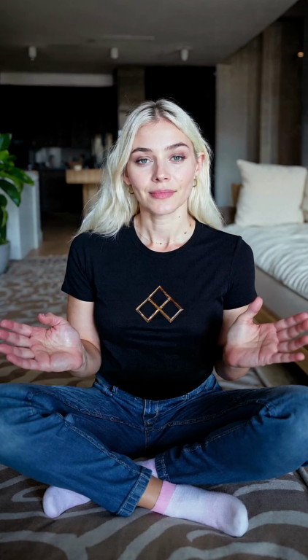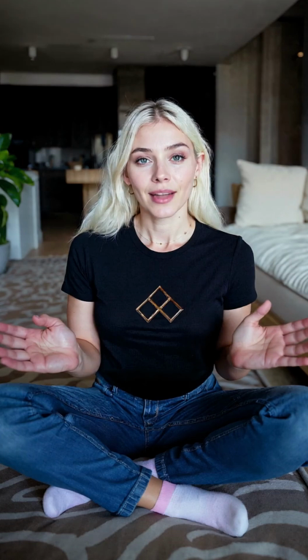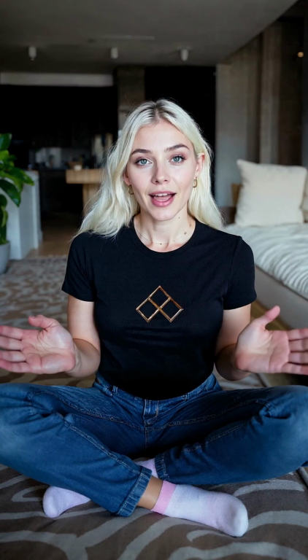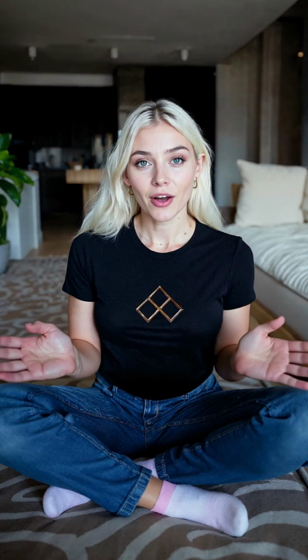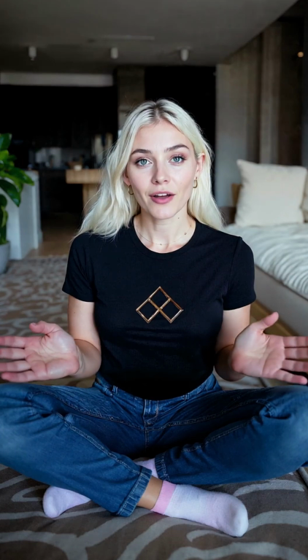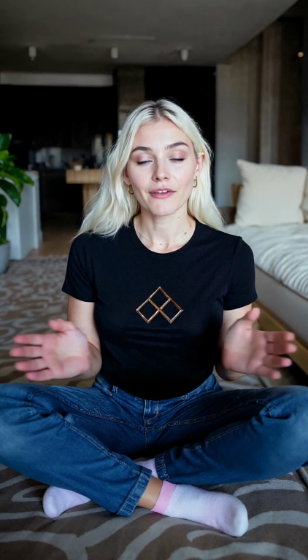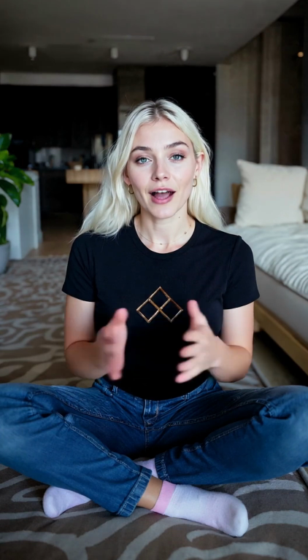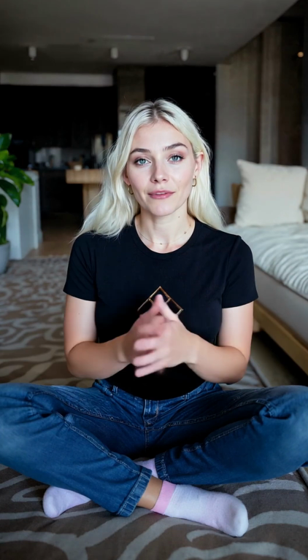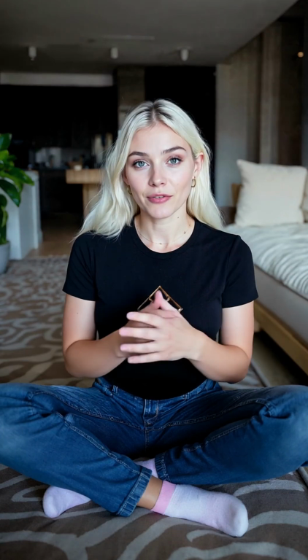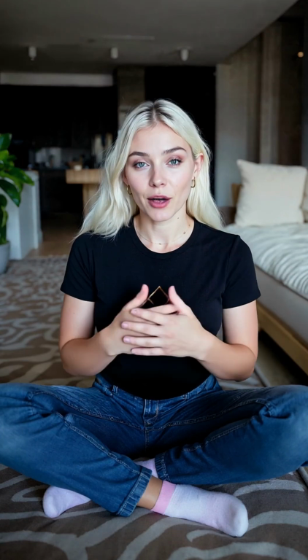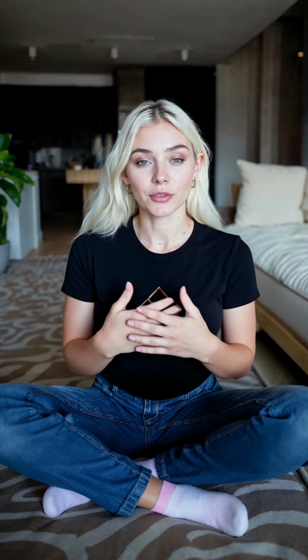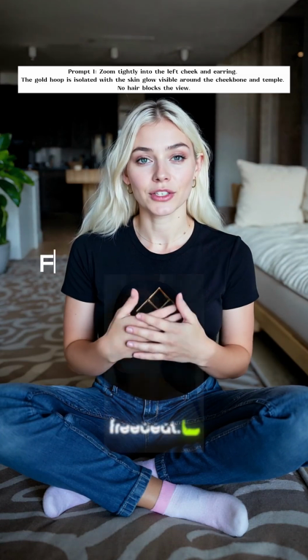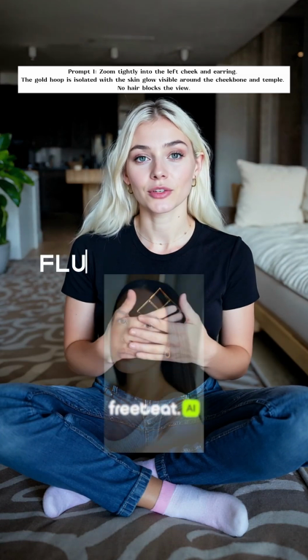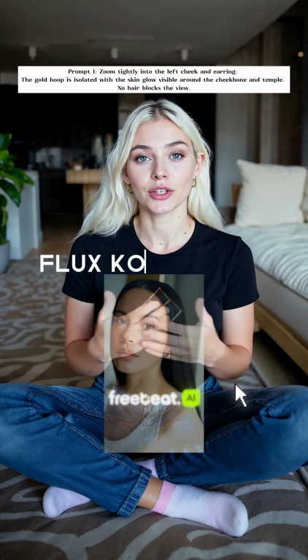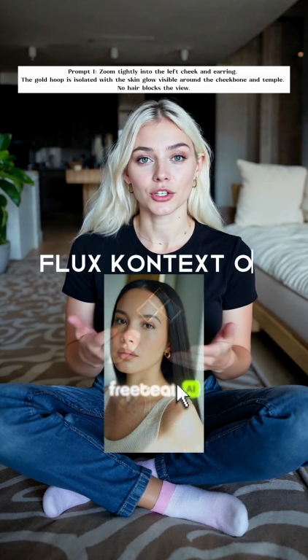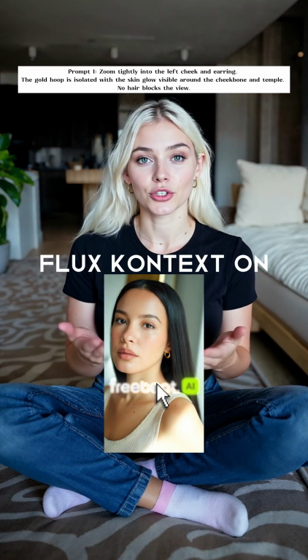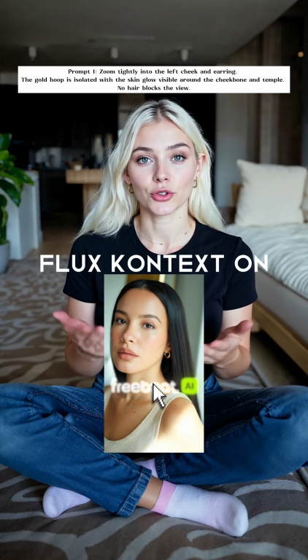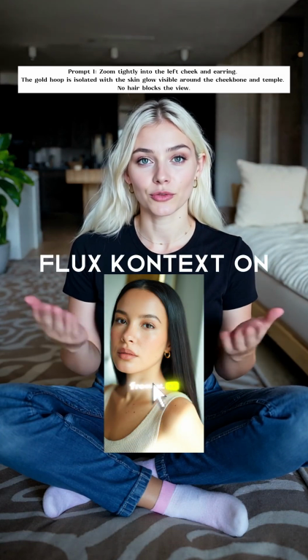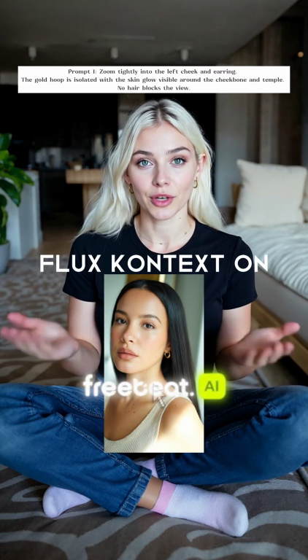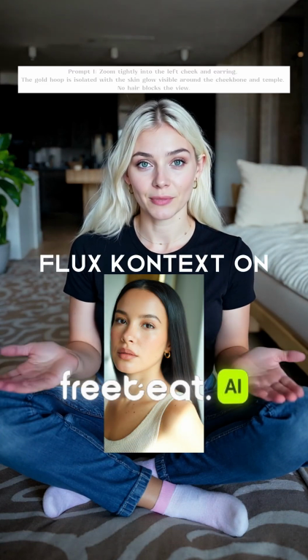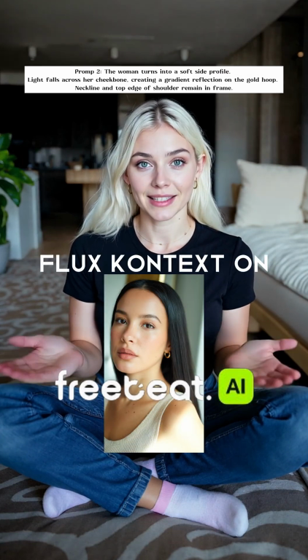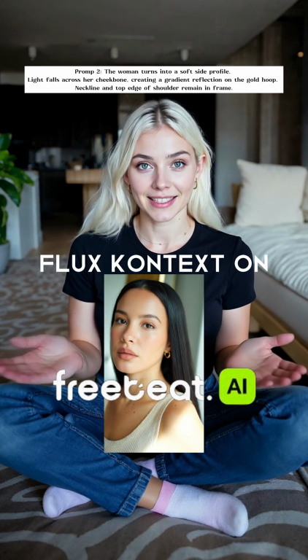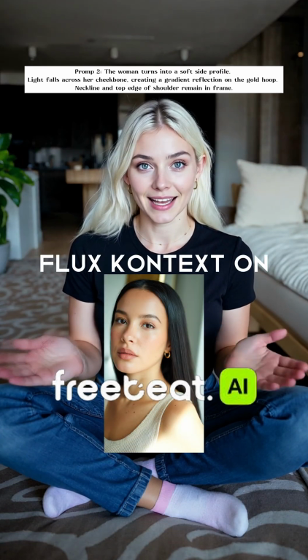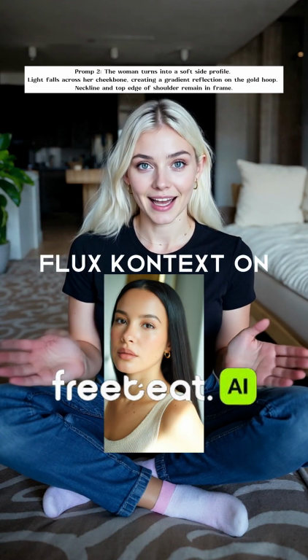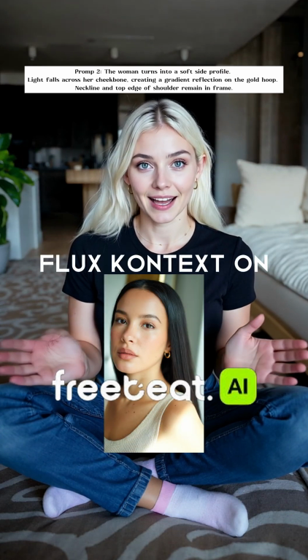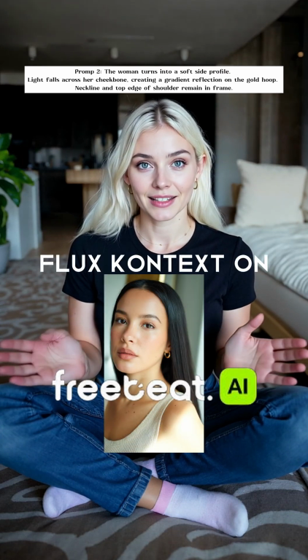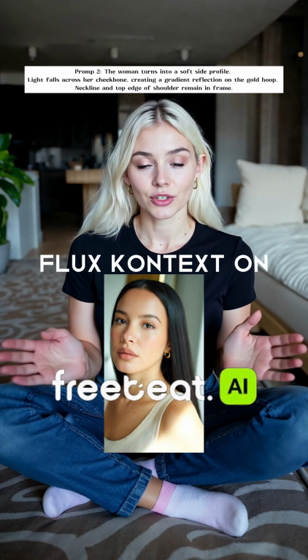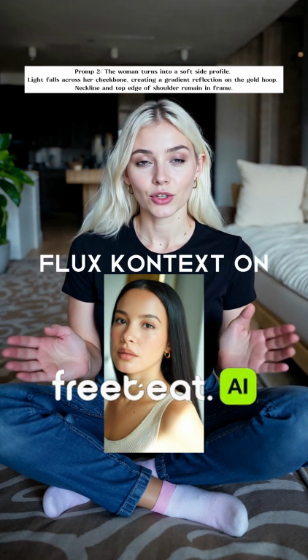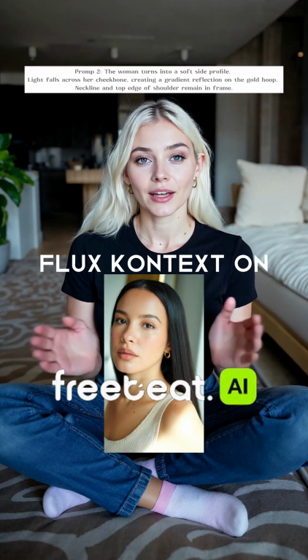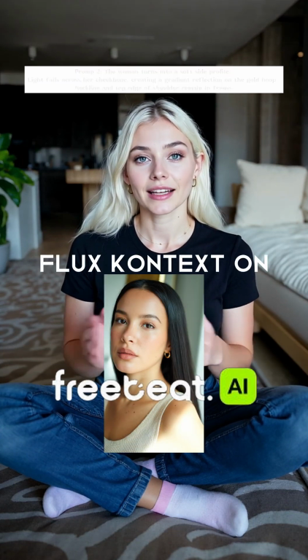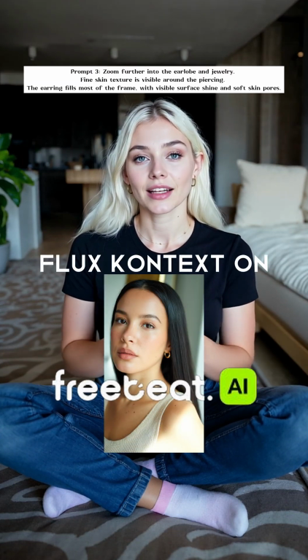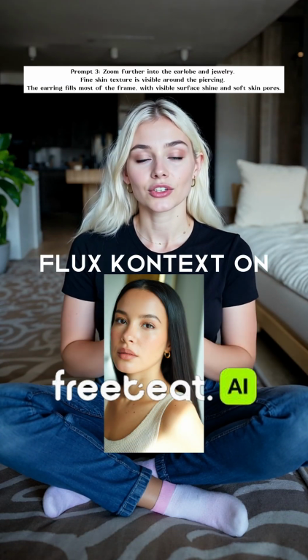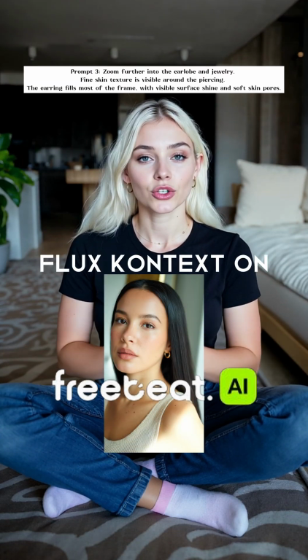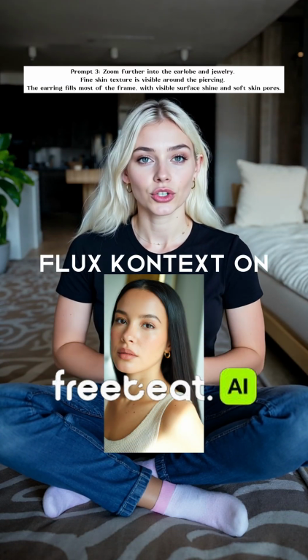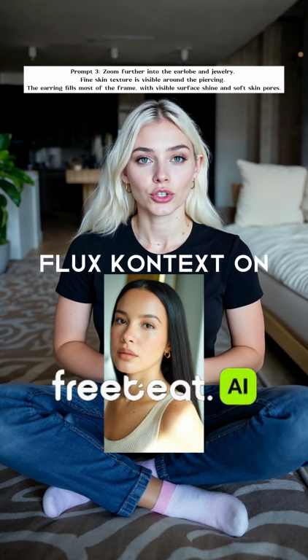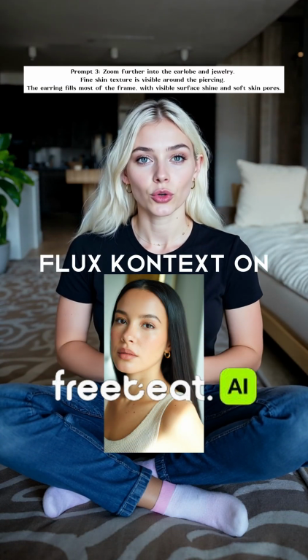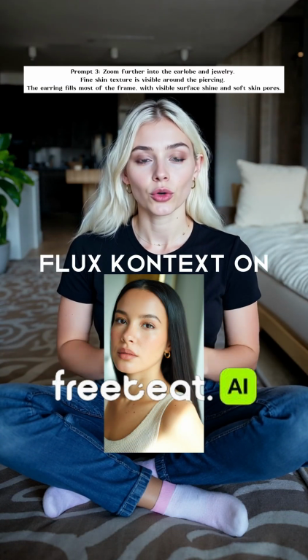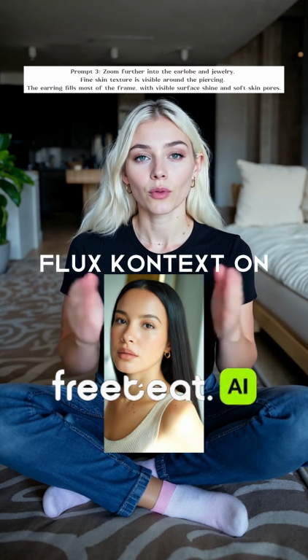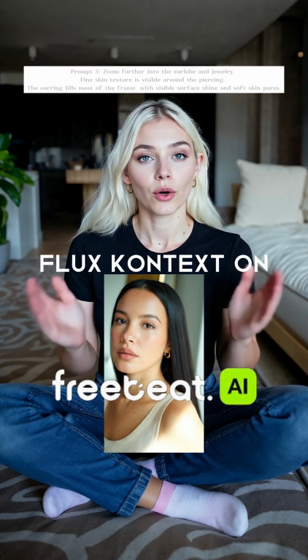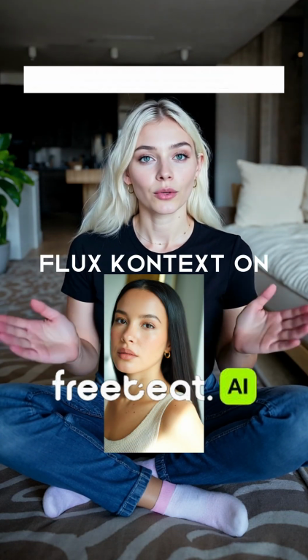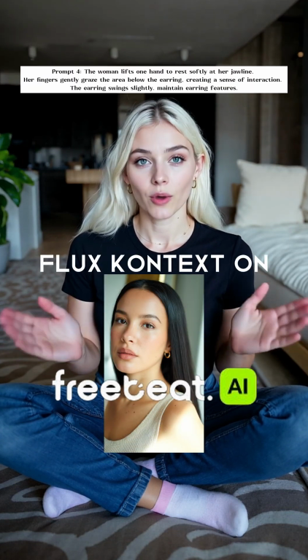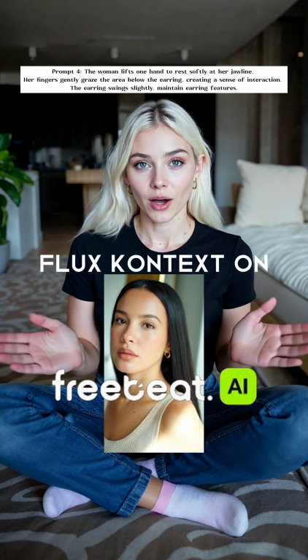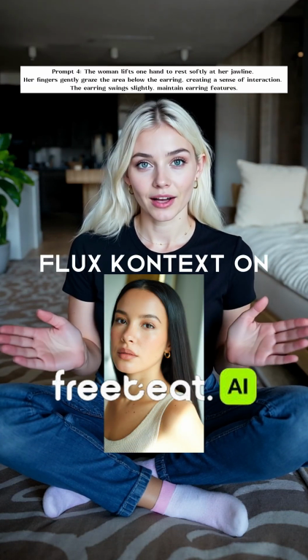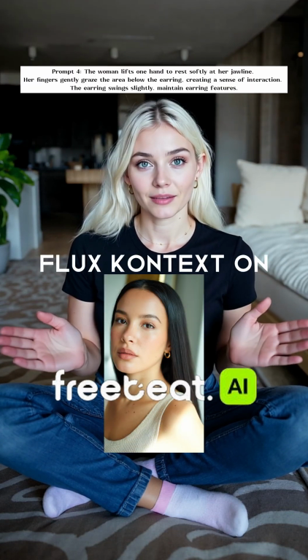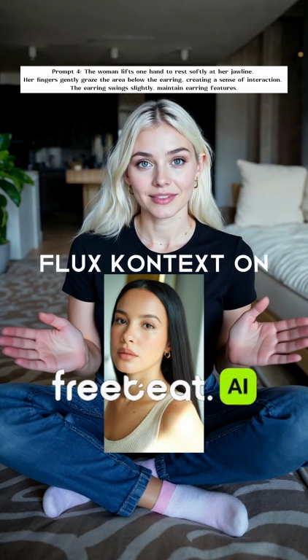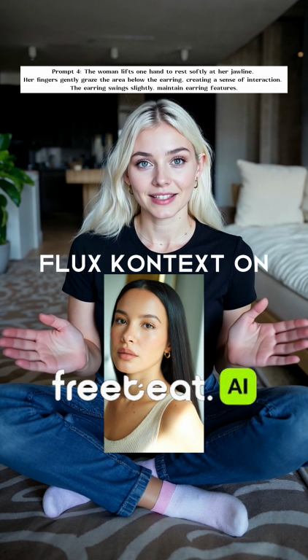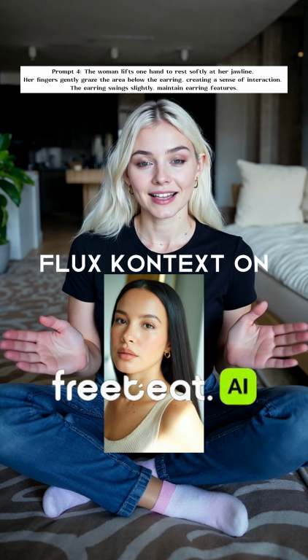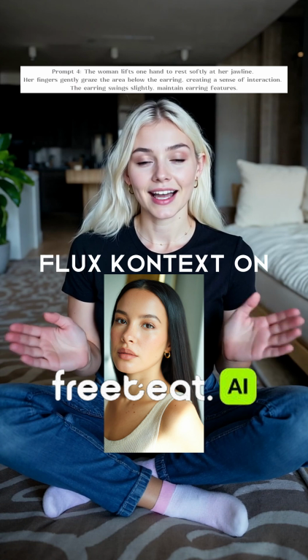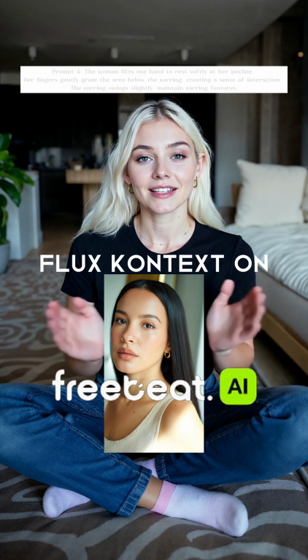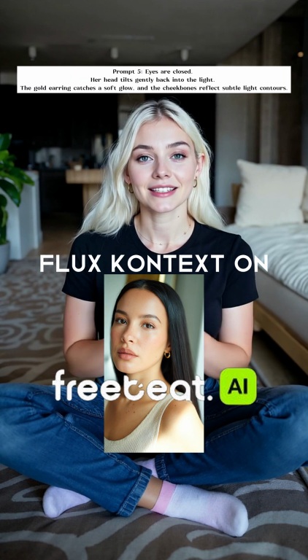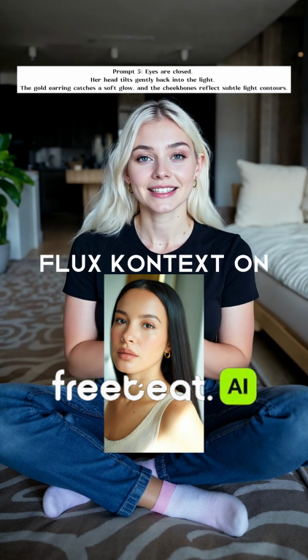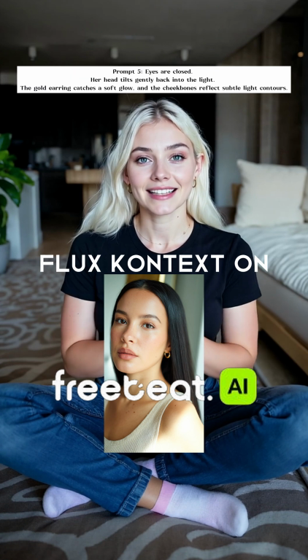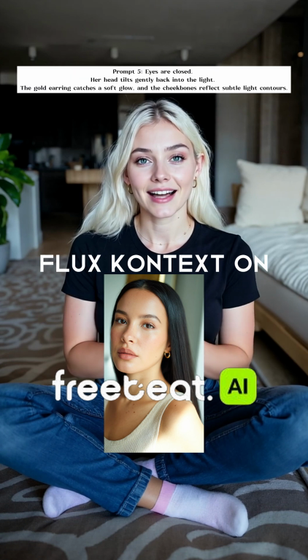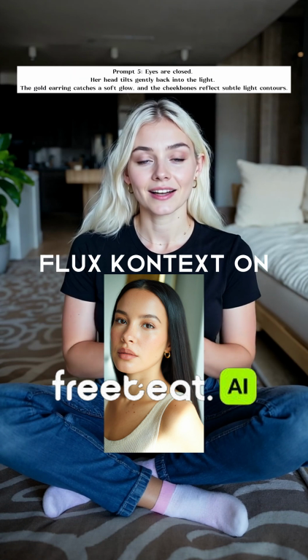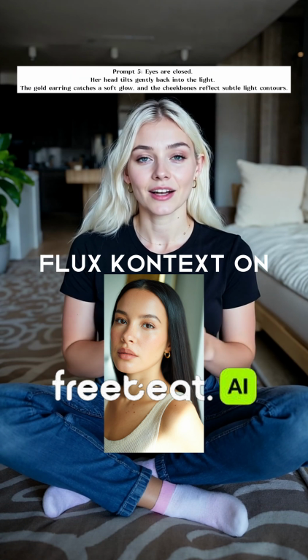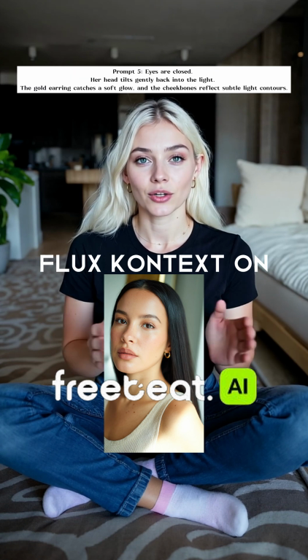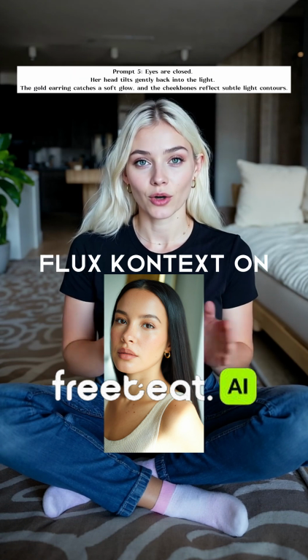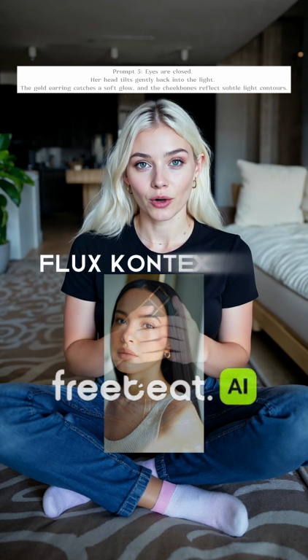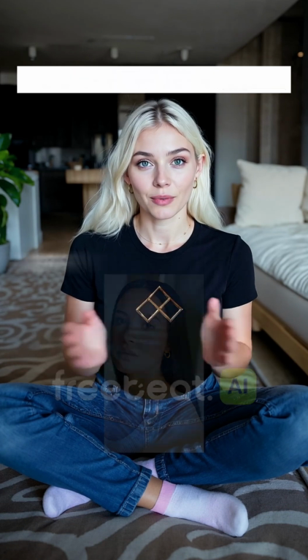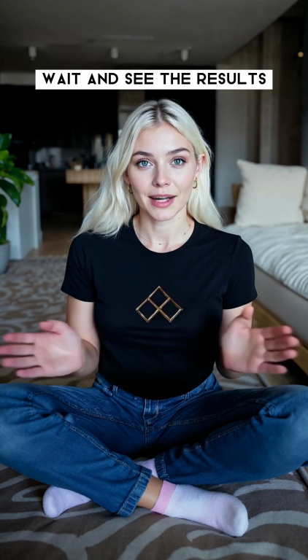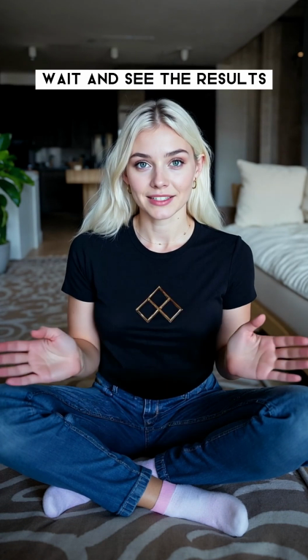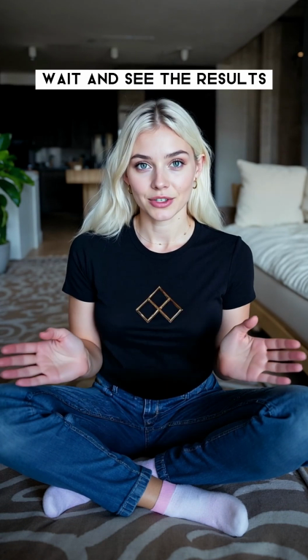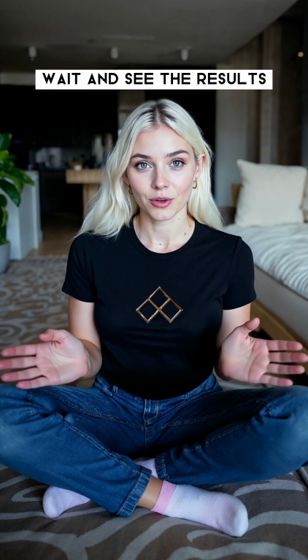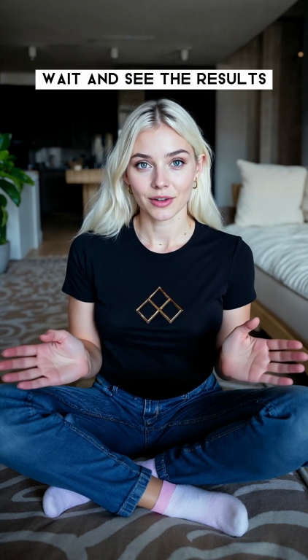Here are five prompts you can use on Freebeats.ai to create luxury jewelry model mock-ups you can actually sell on your online store.